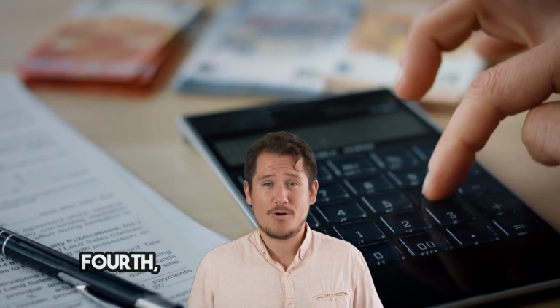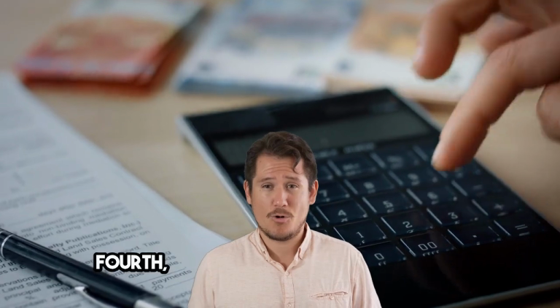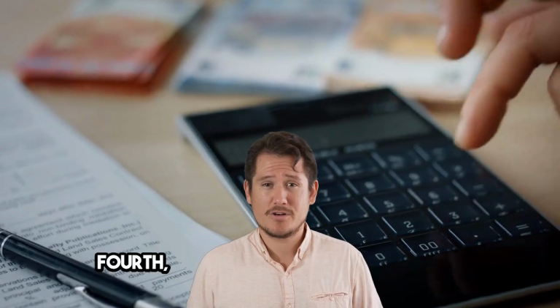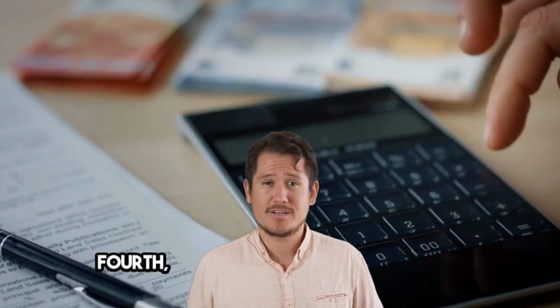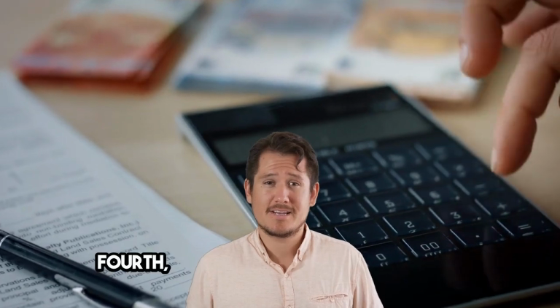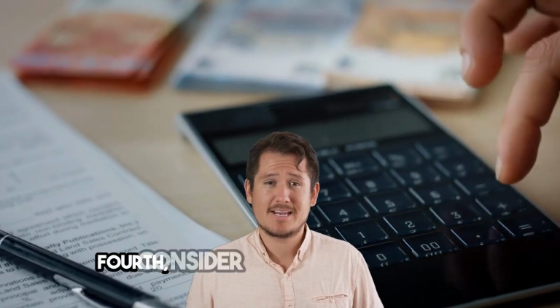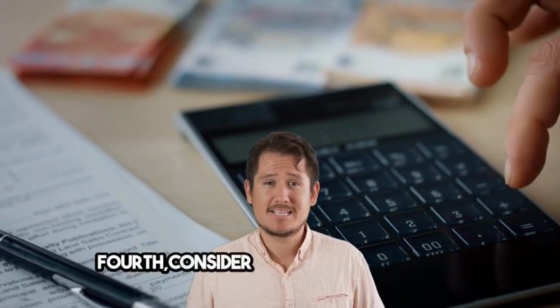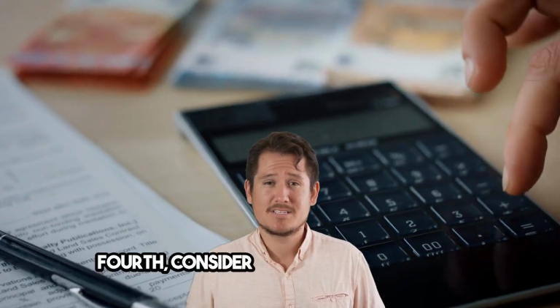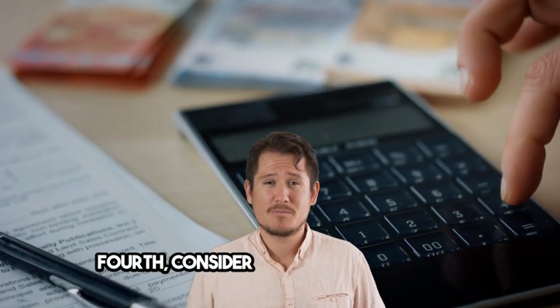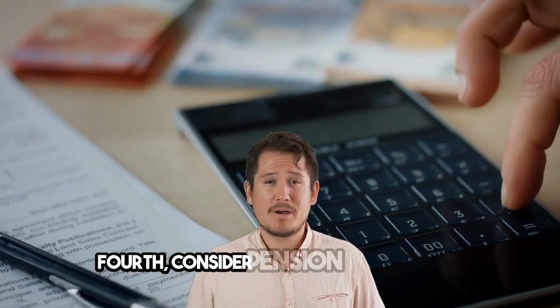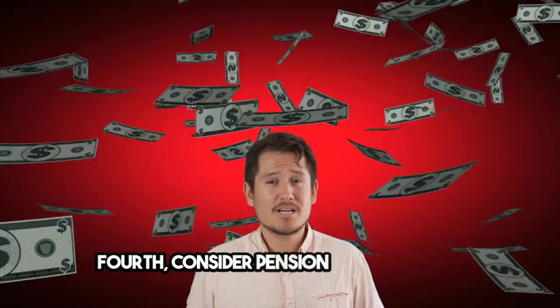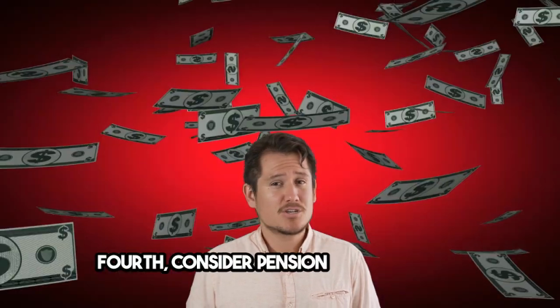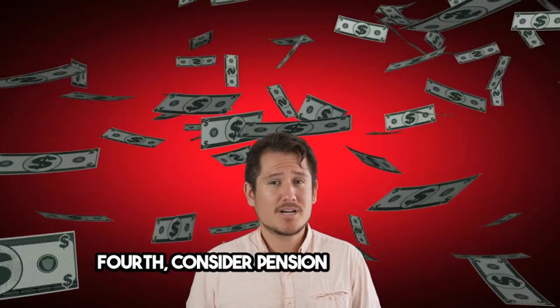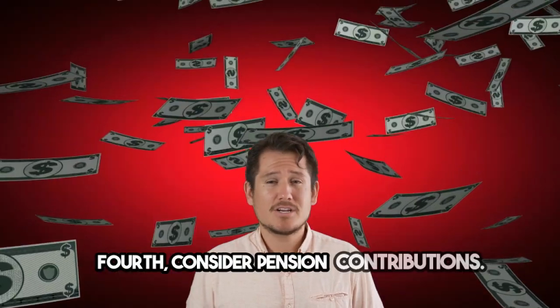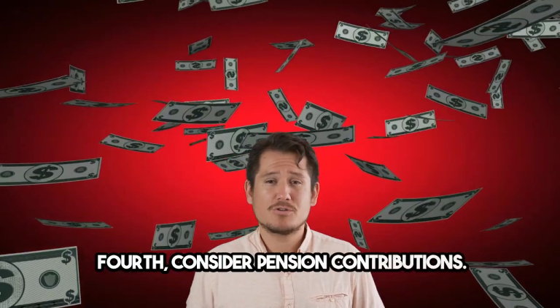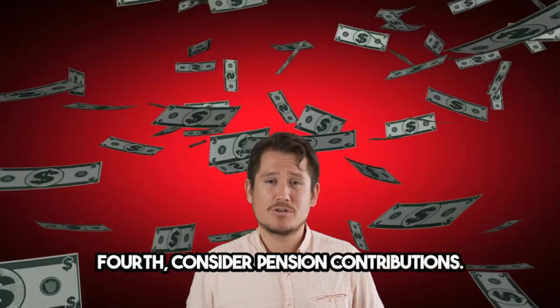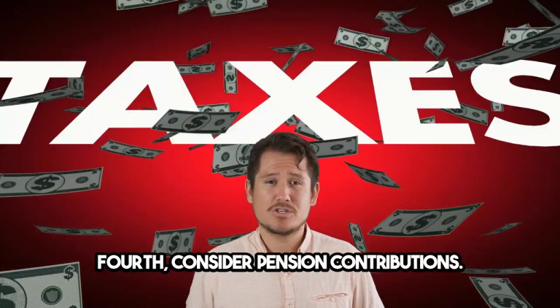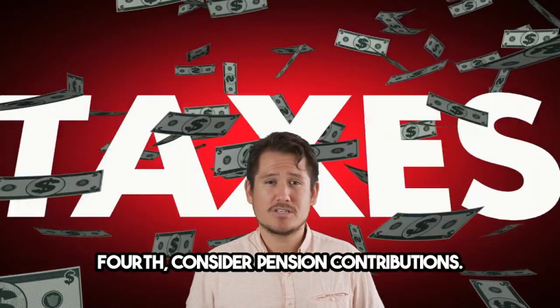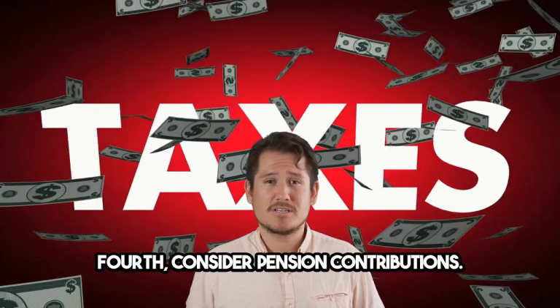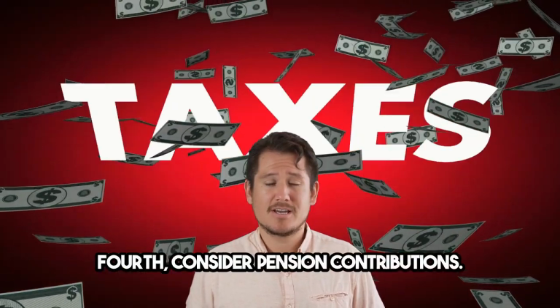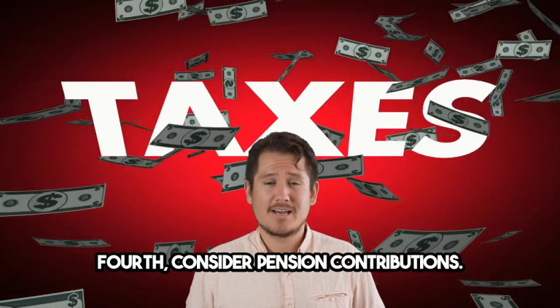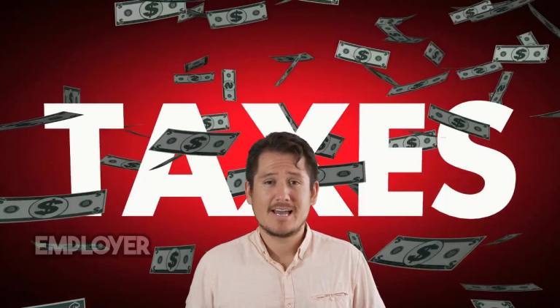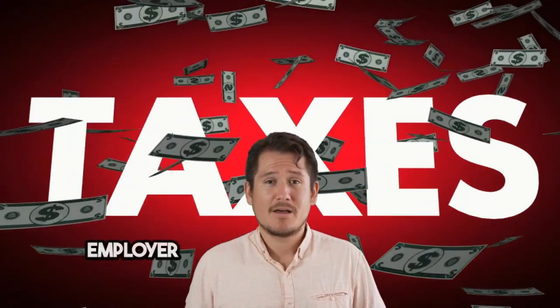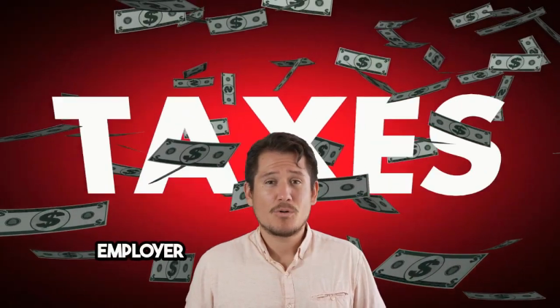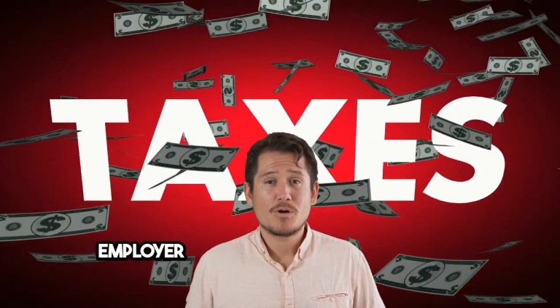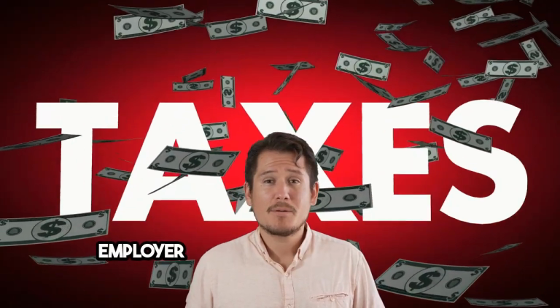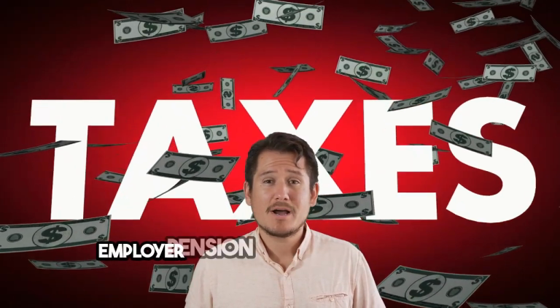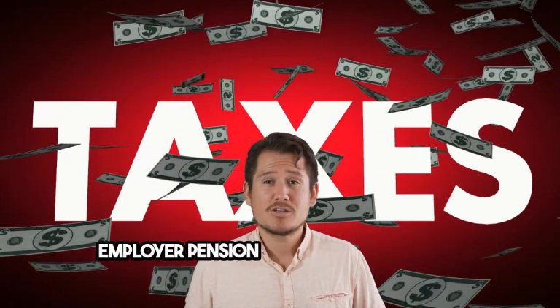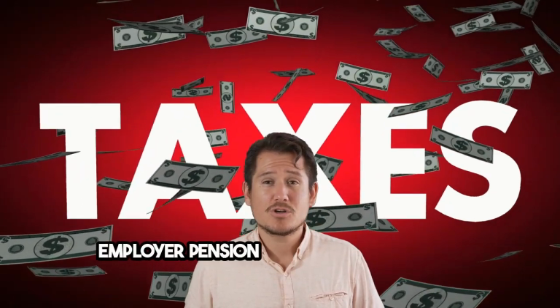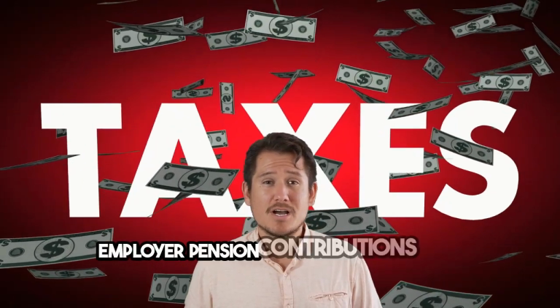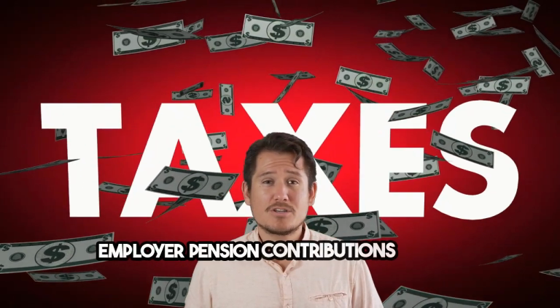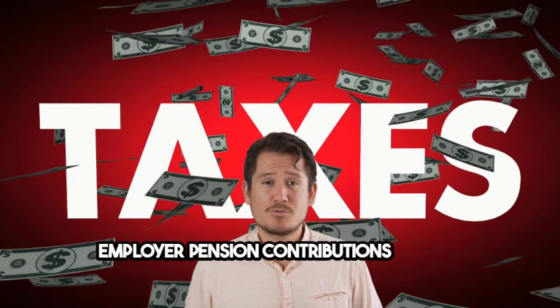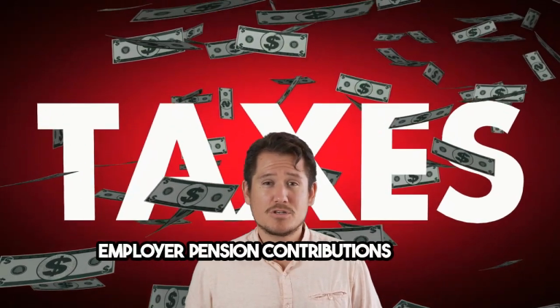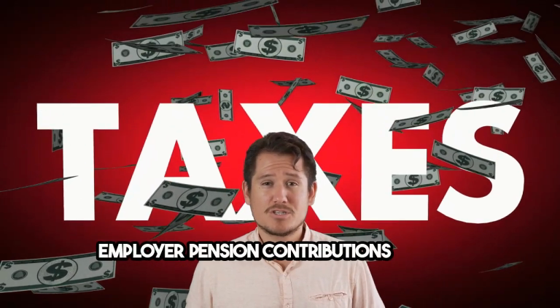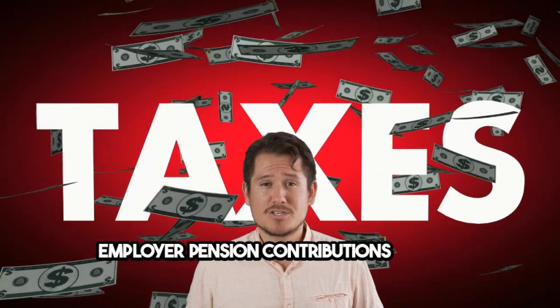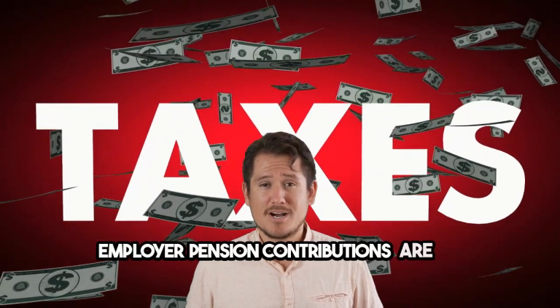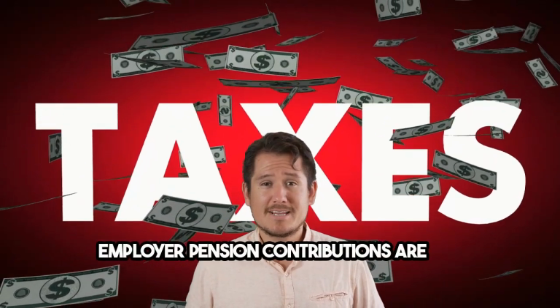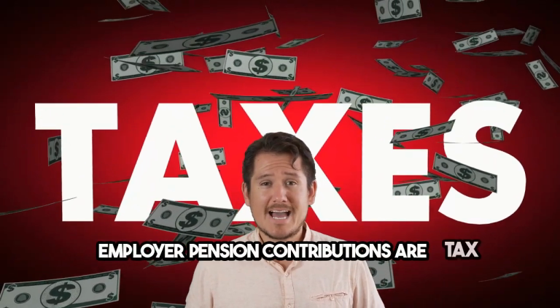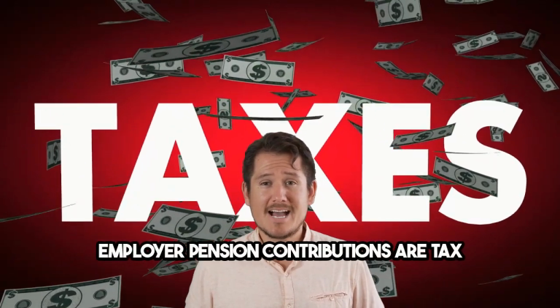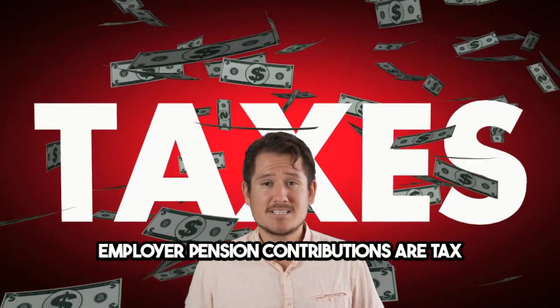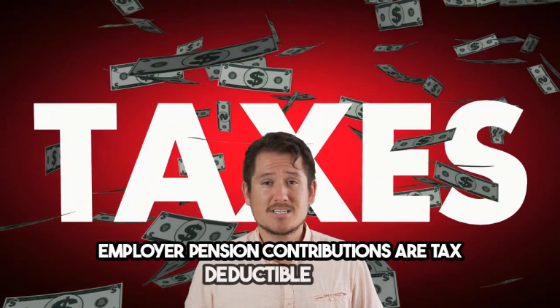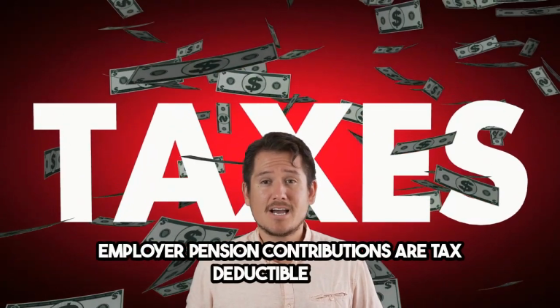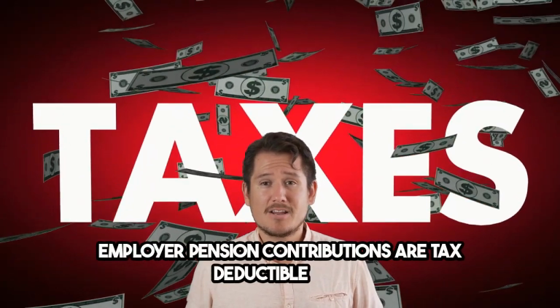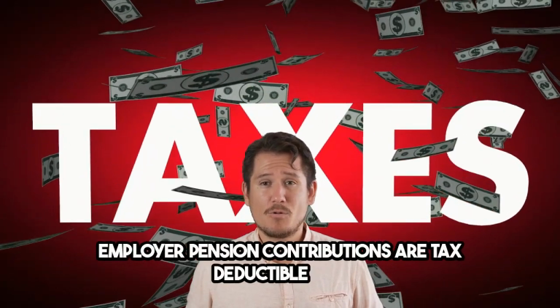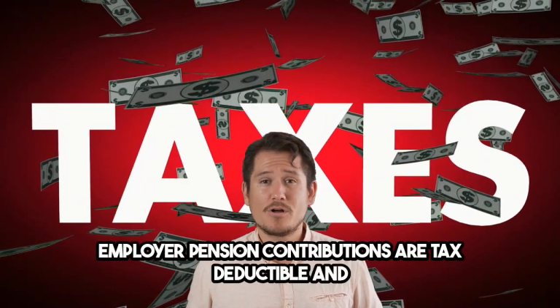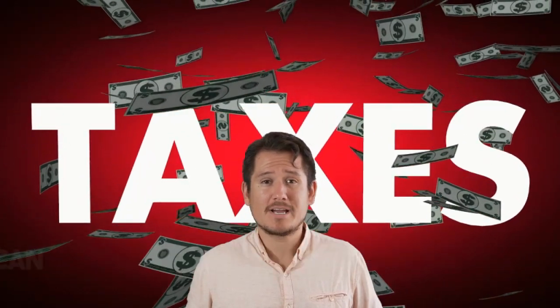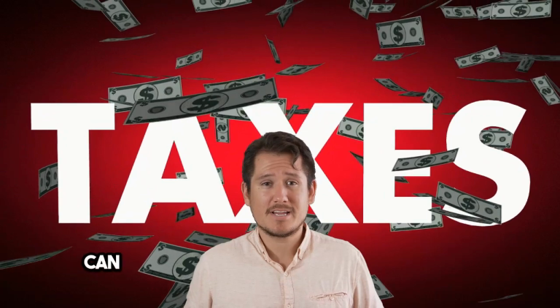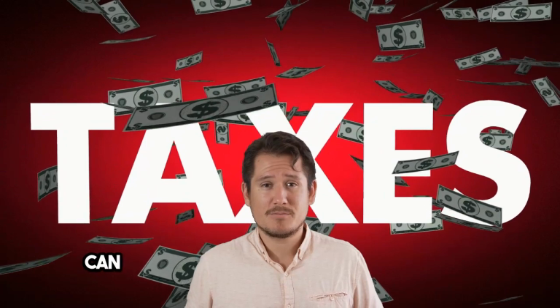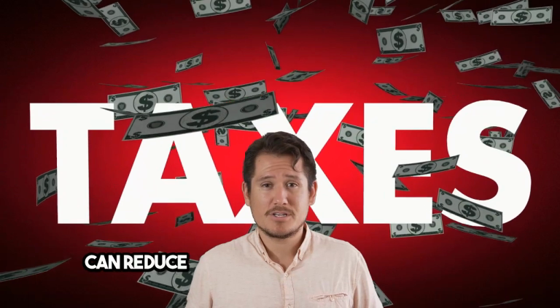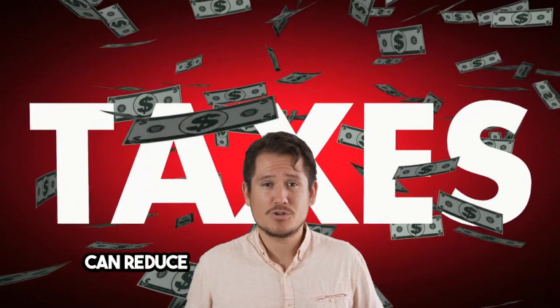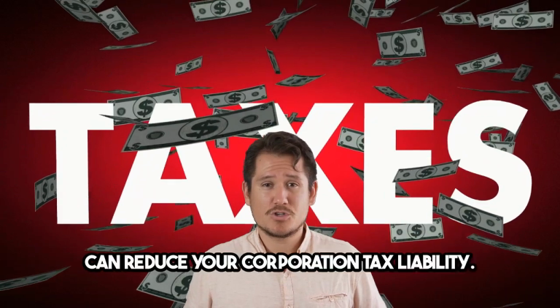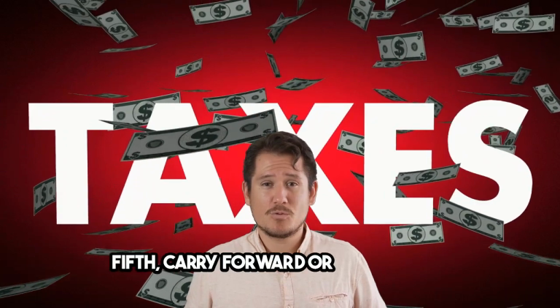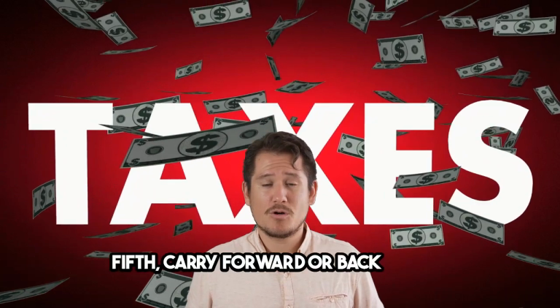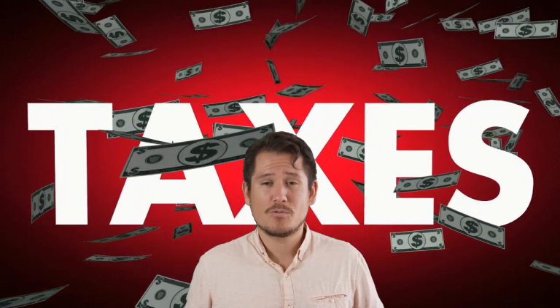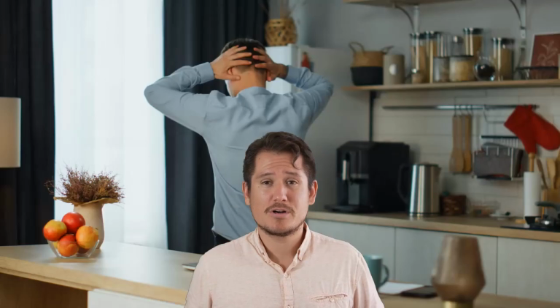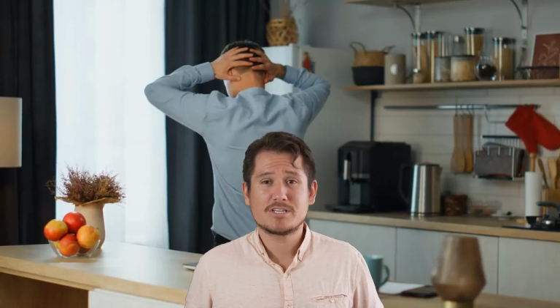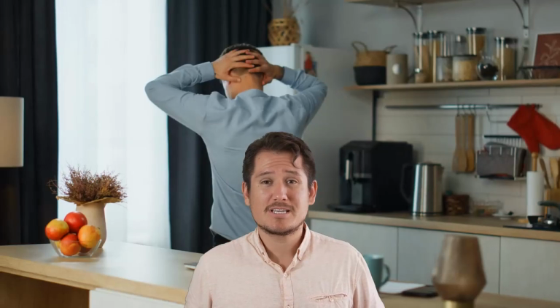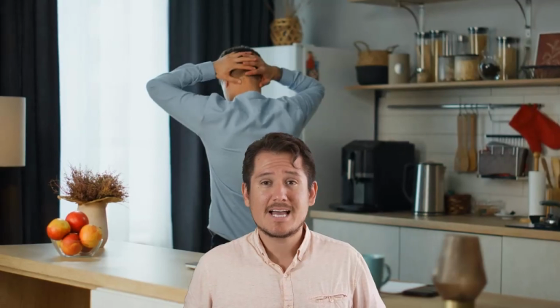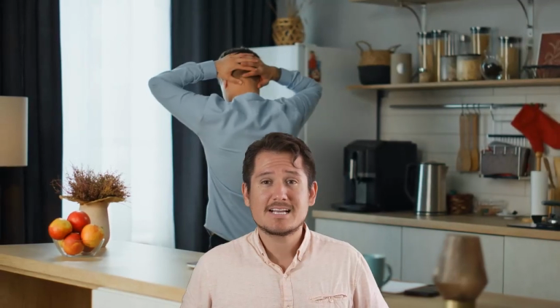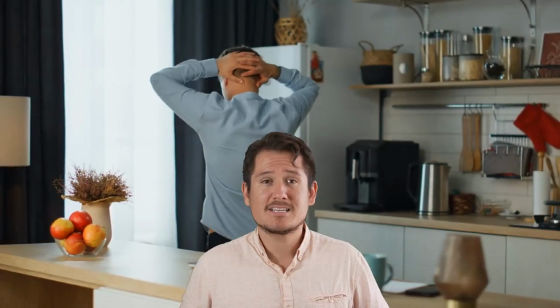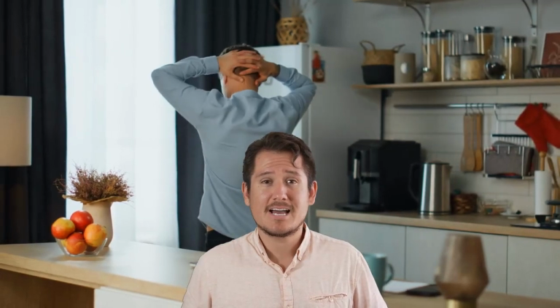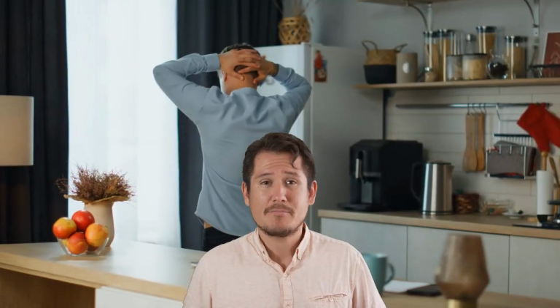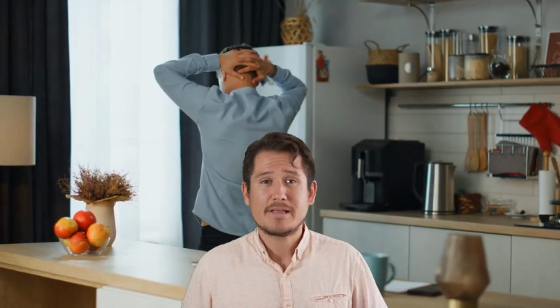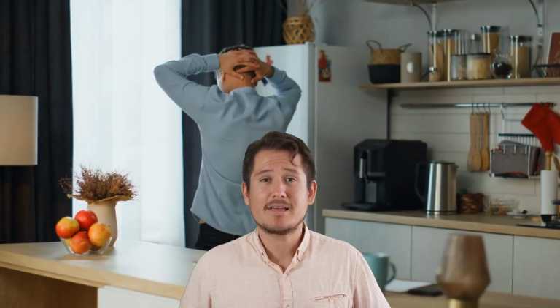Fourth, consider pension contributions. Employer pension contributions are tax-deductible and can reduce your corporation tax liability.